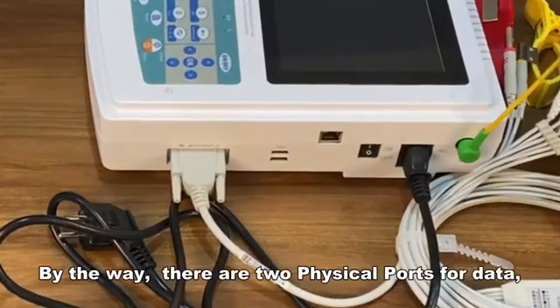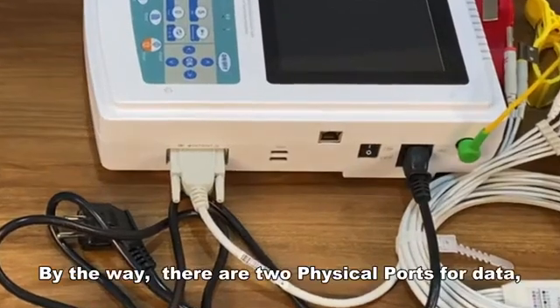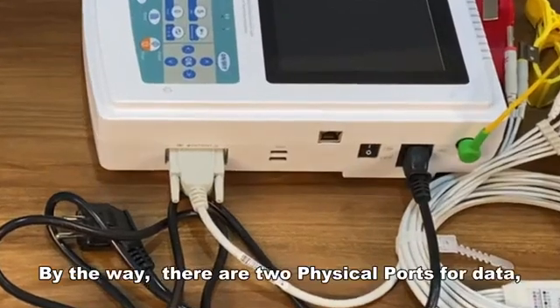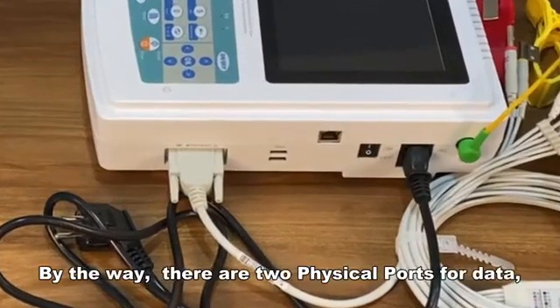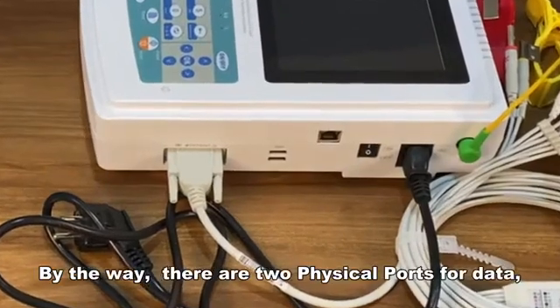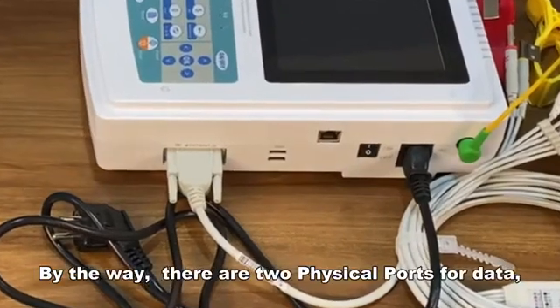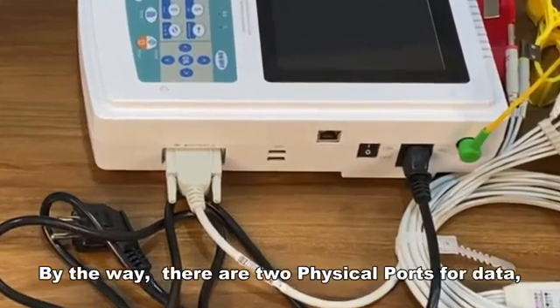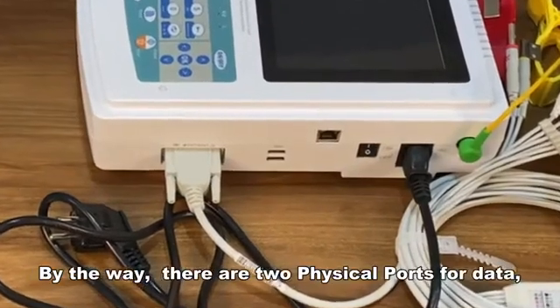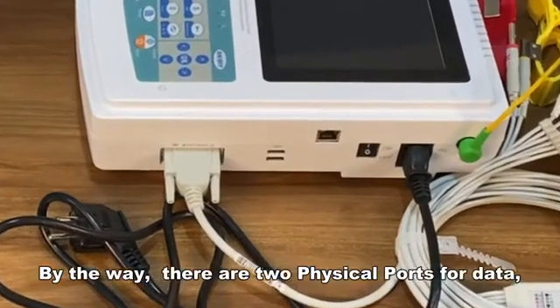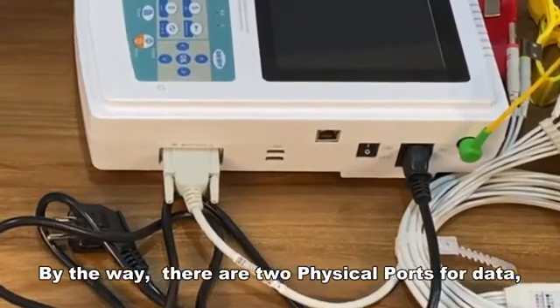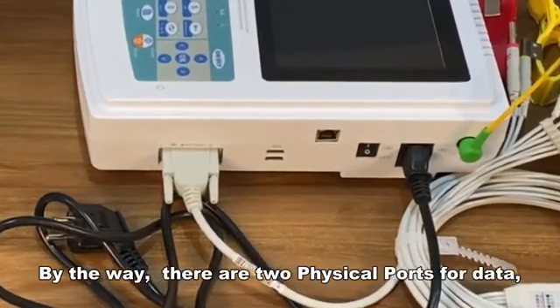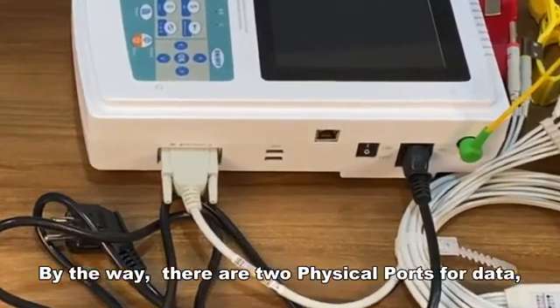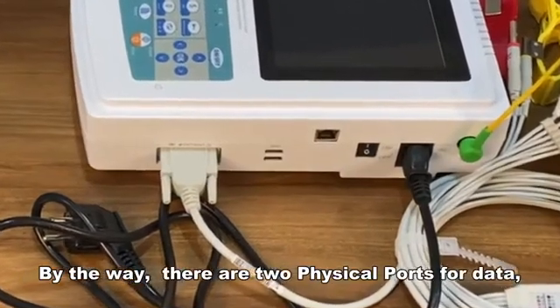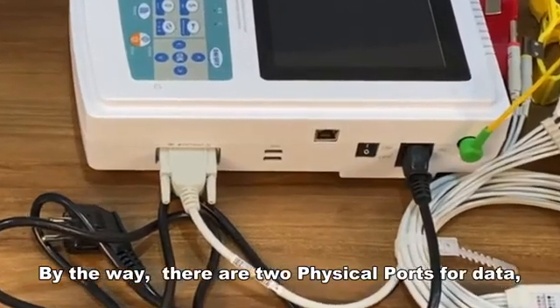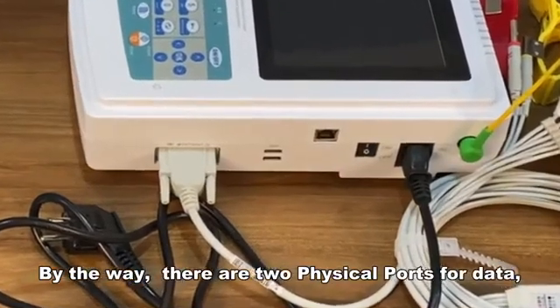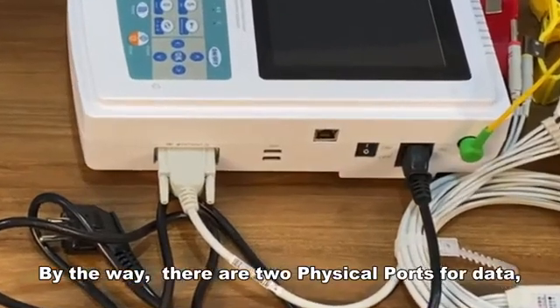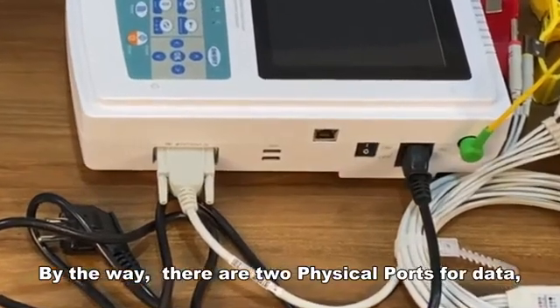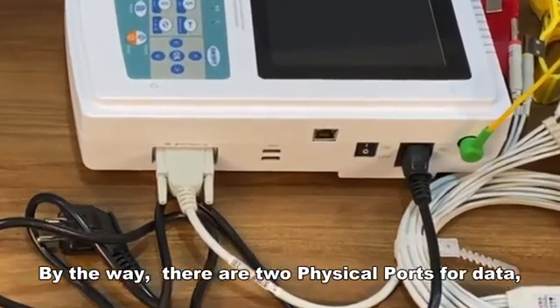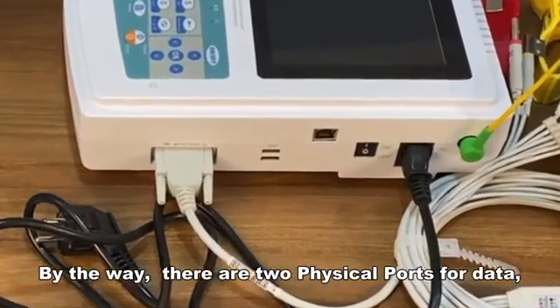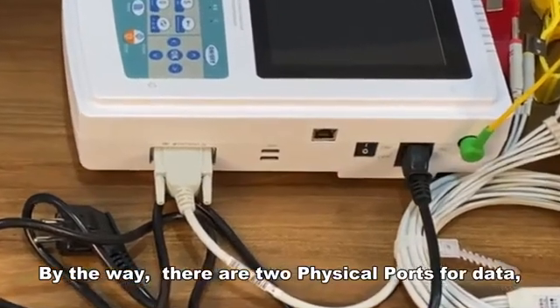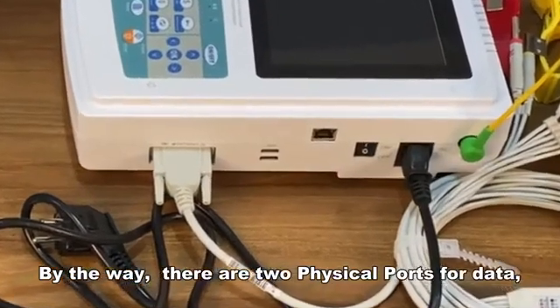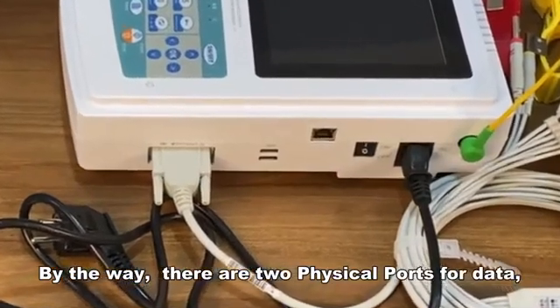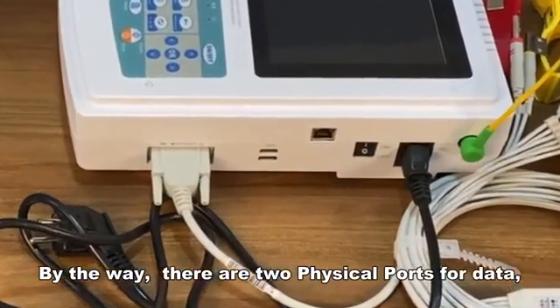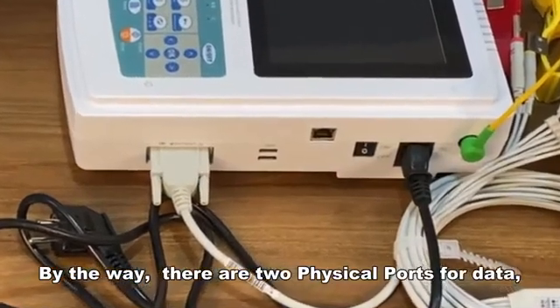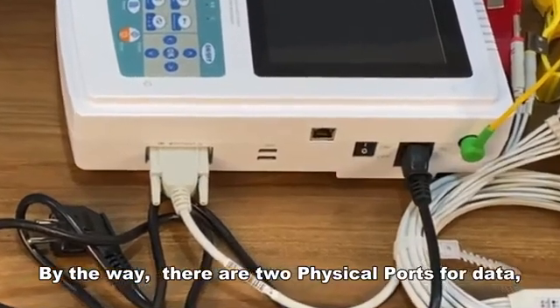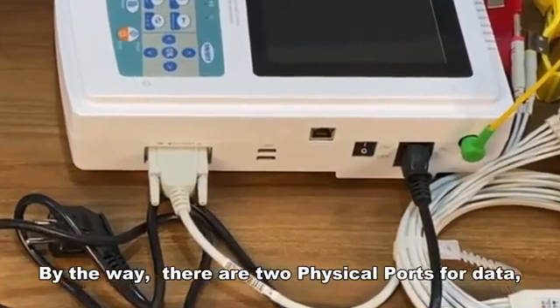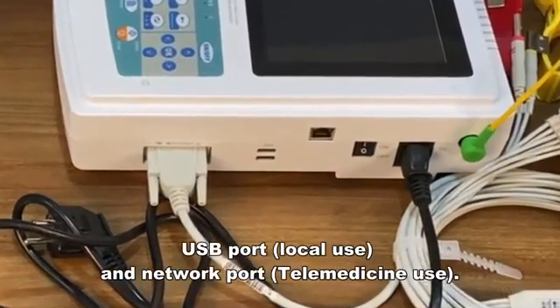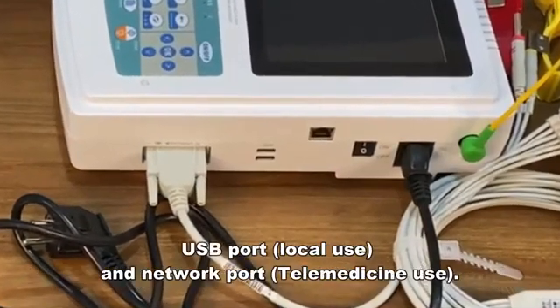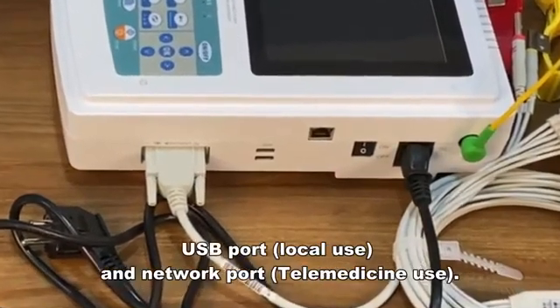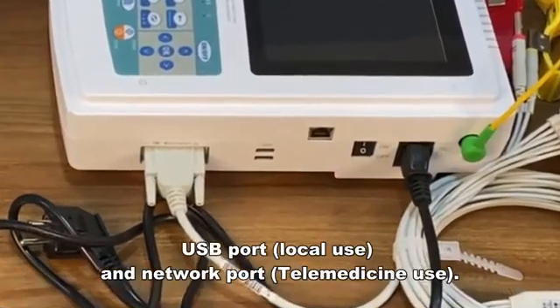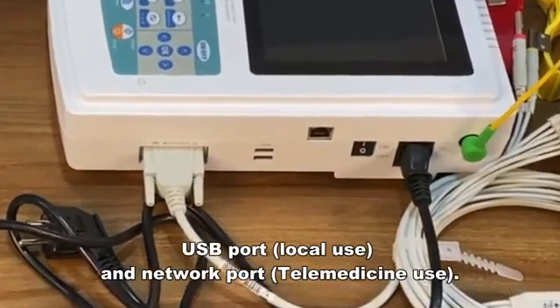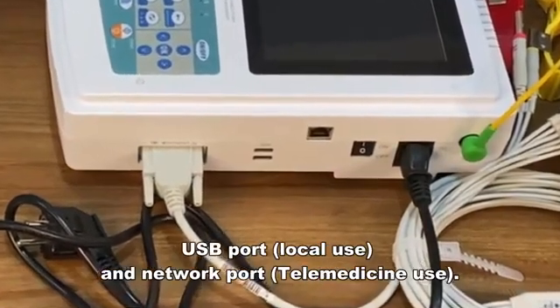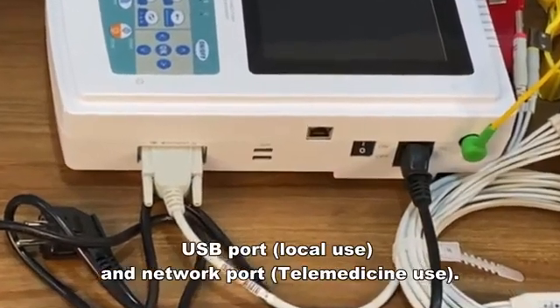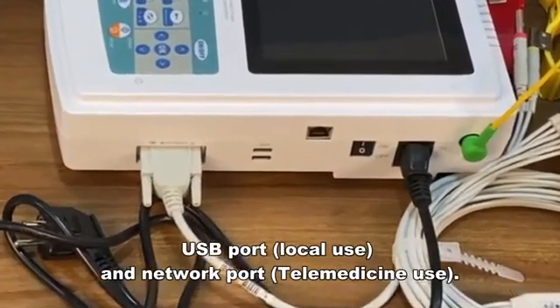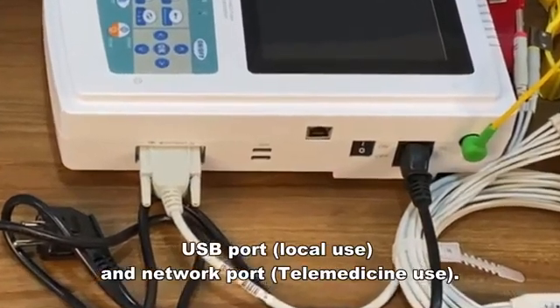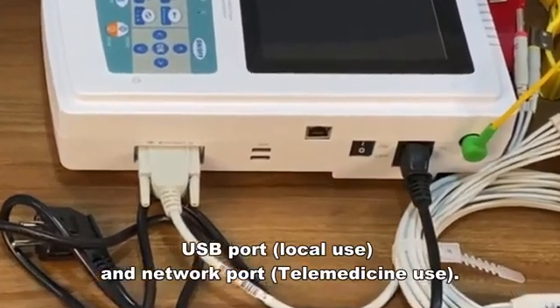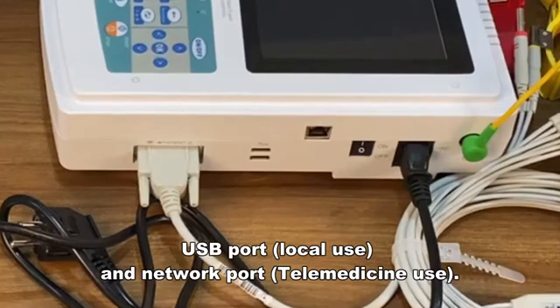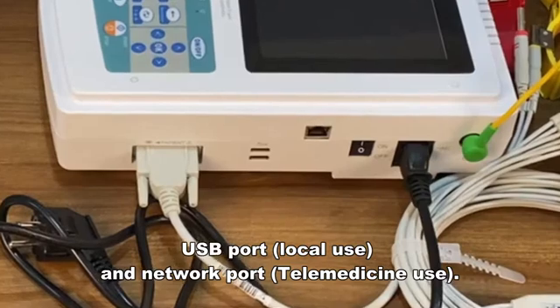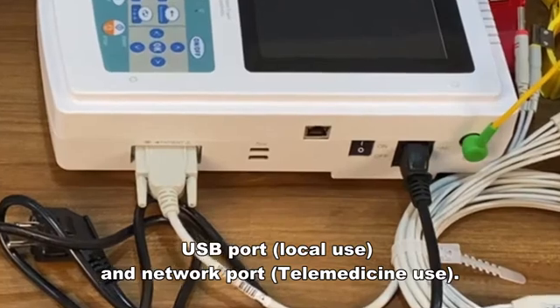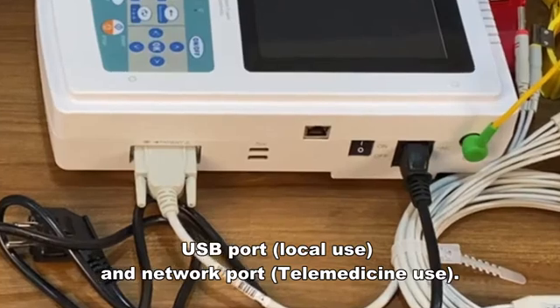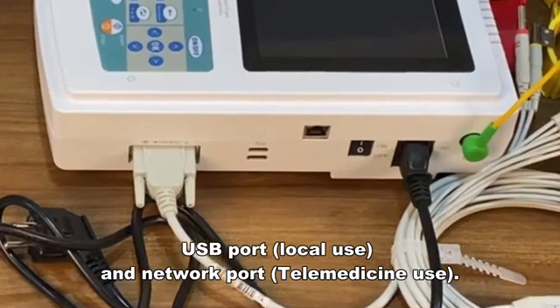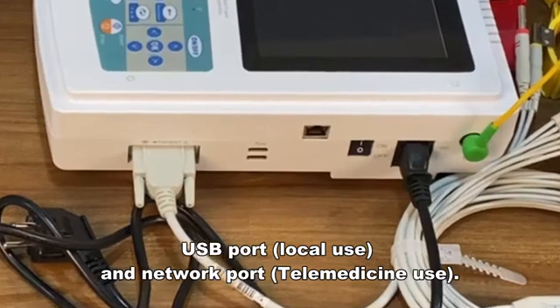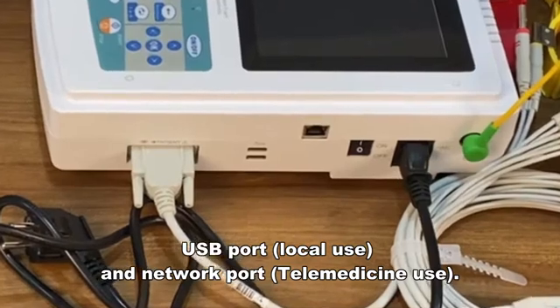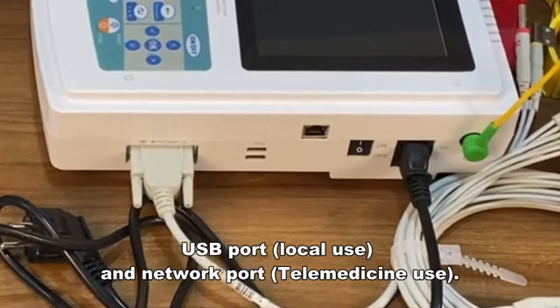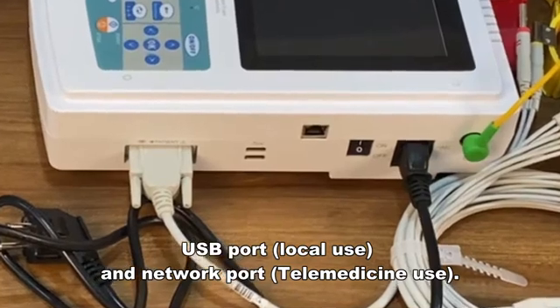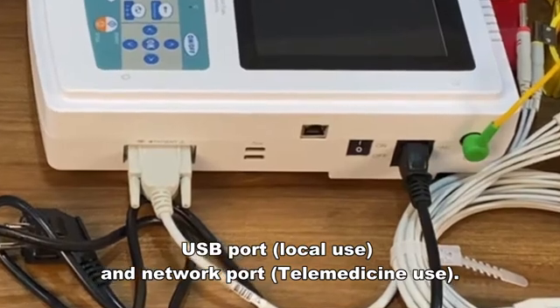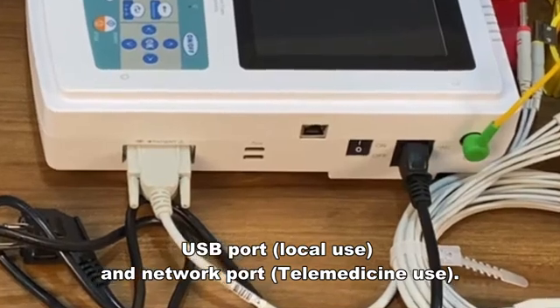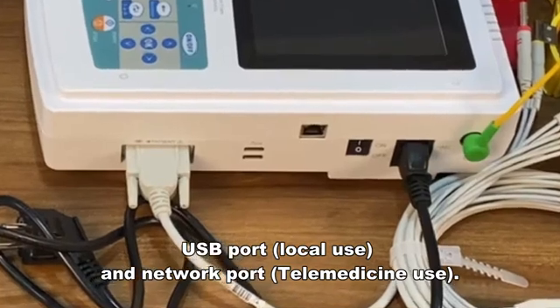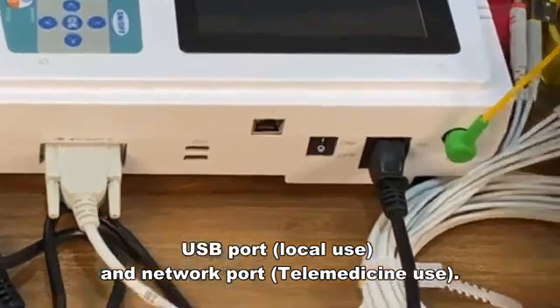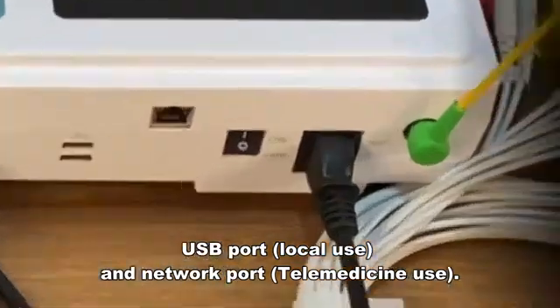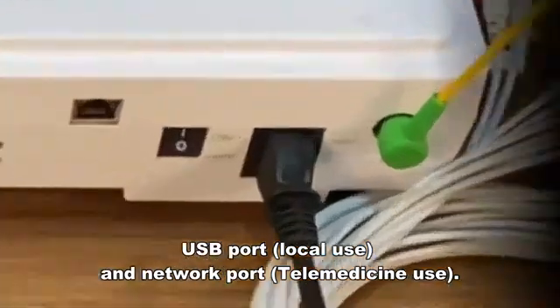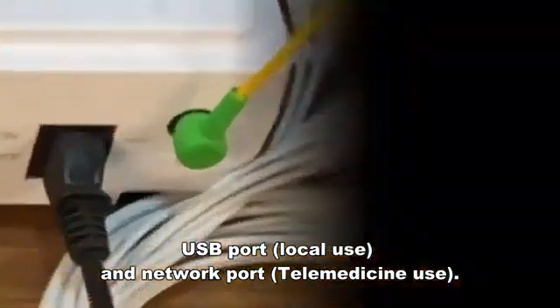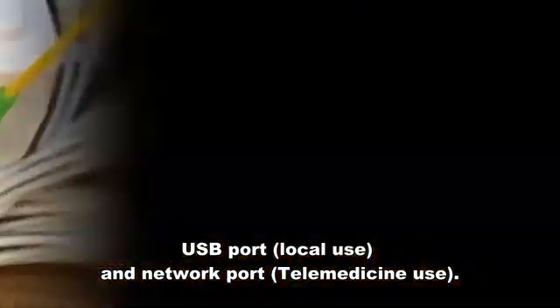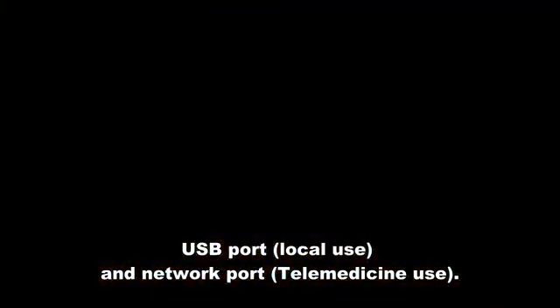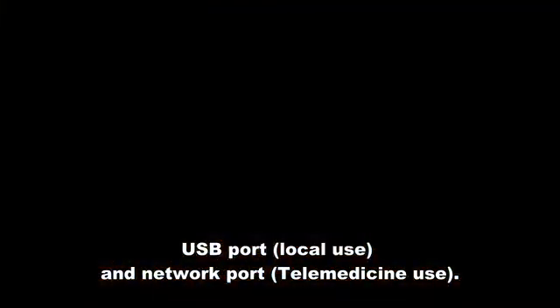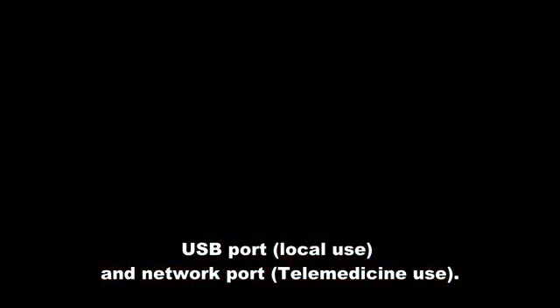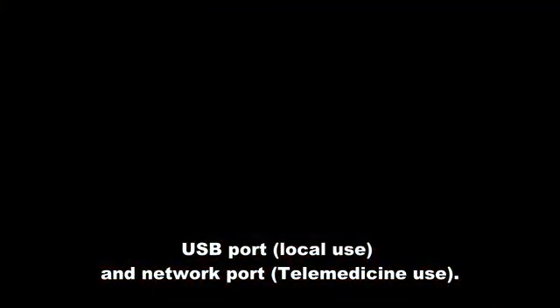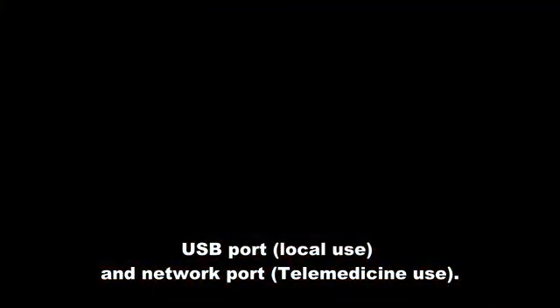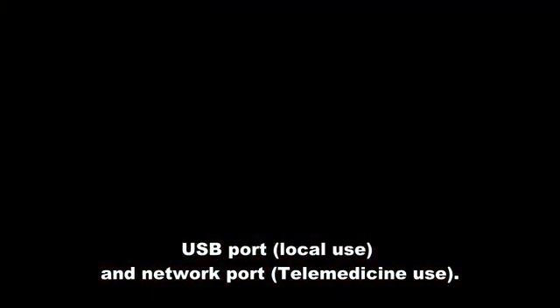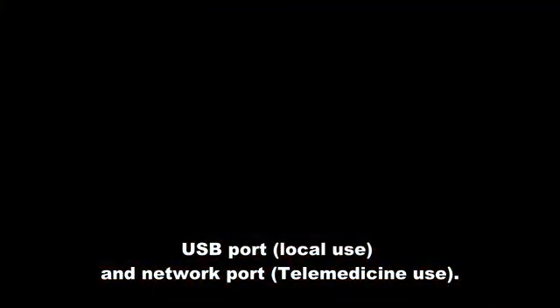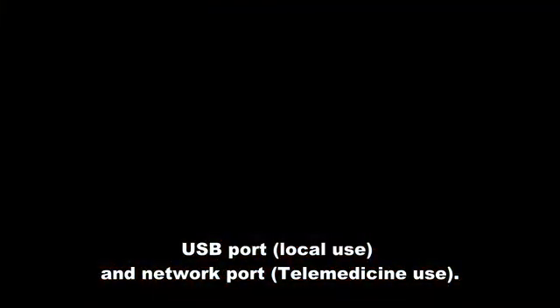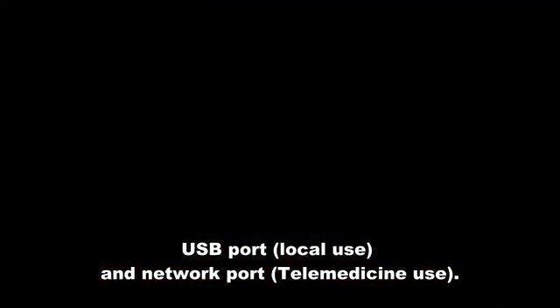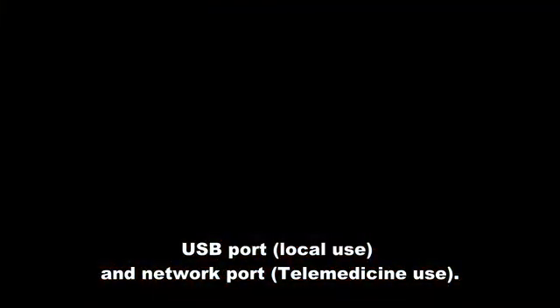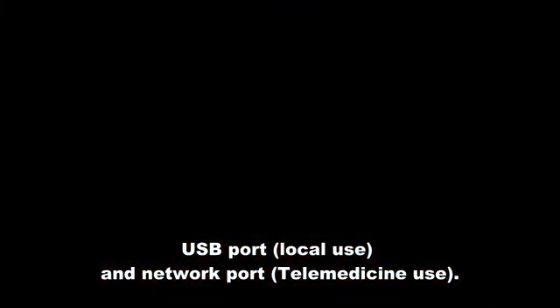By the way, there are two physical ports for data: a USB port for local use, and a network port for telemedicine use.